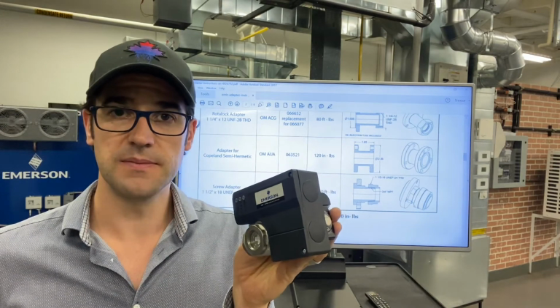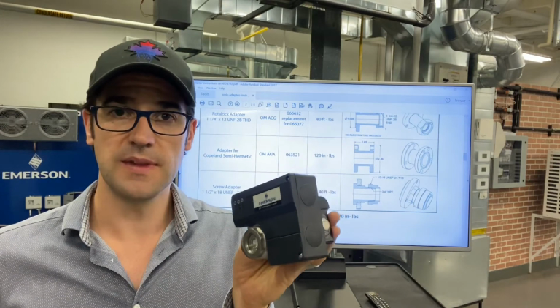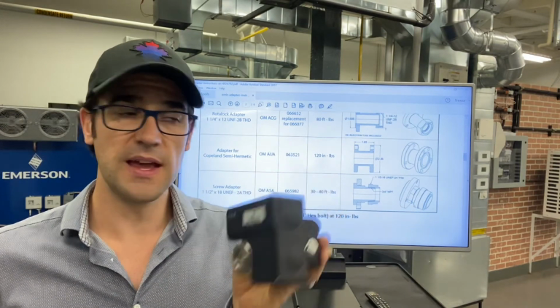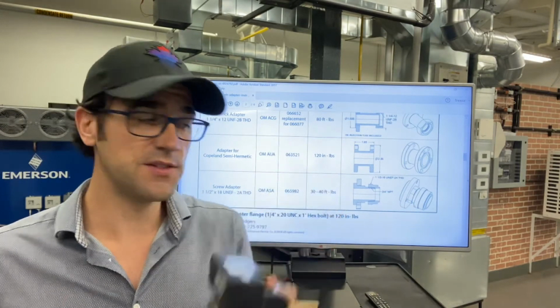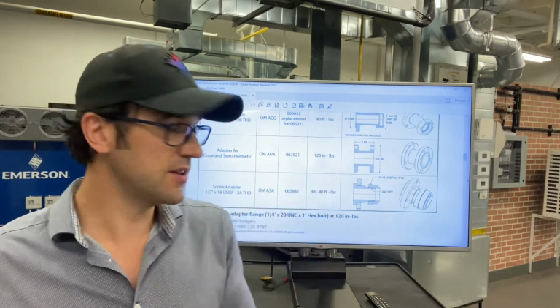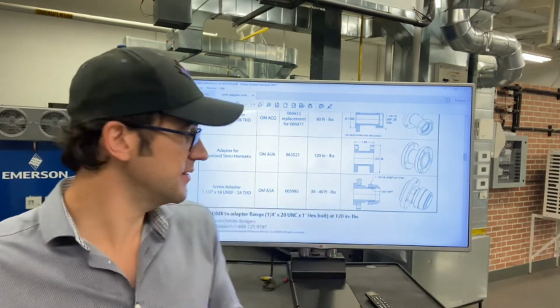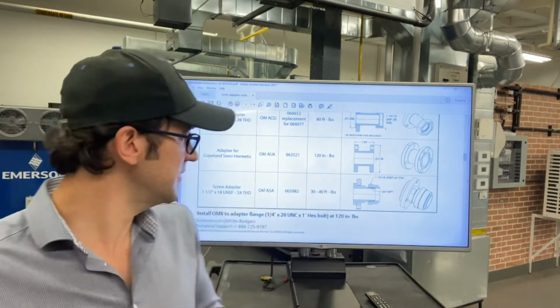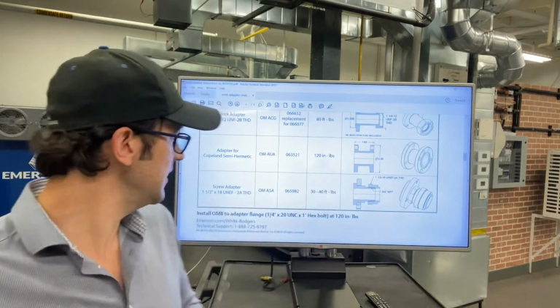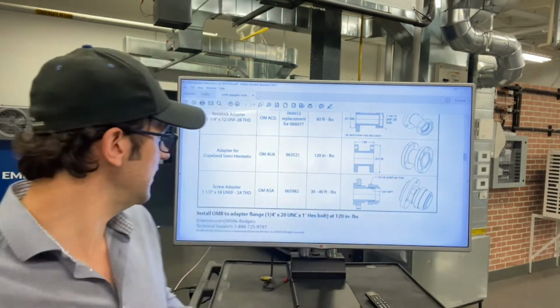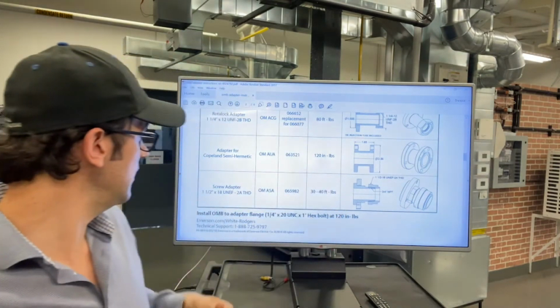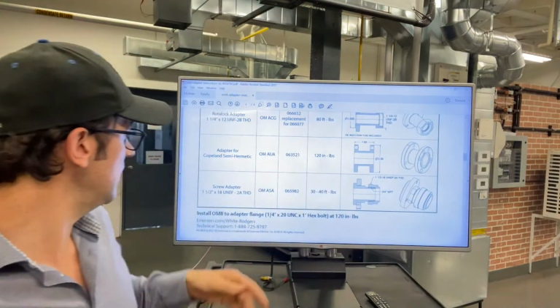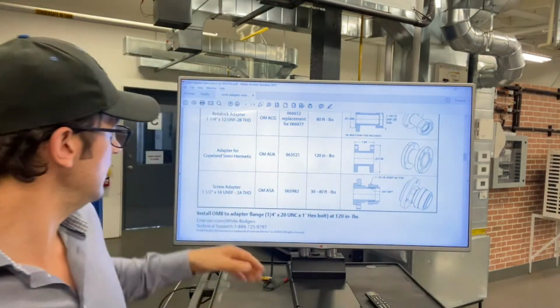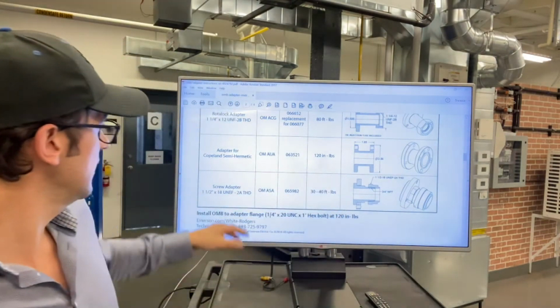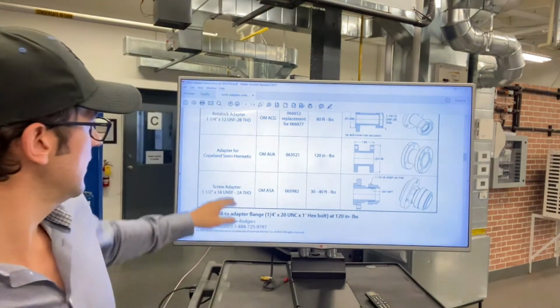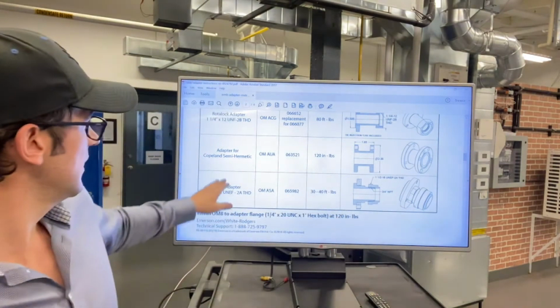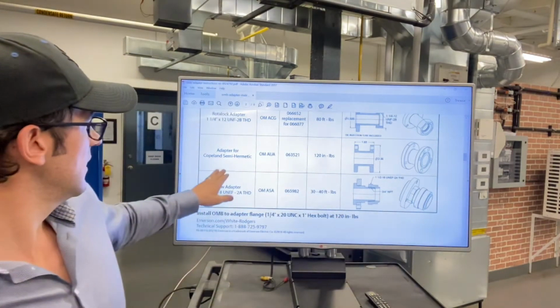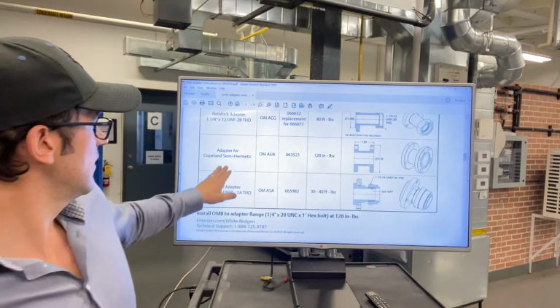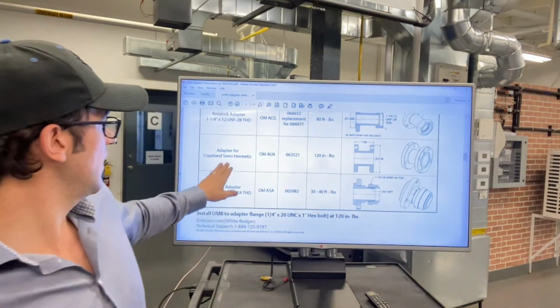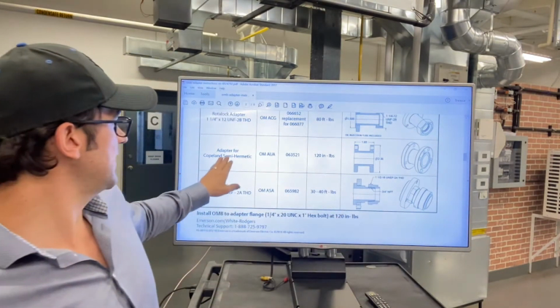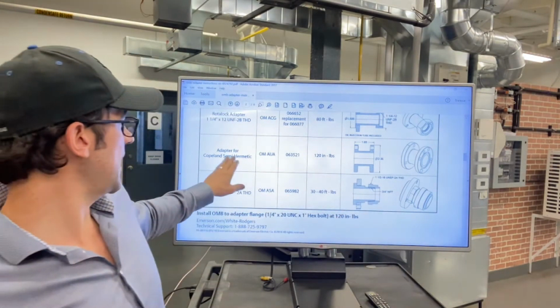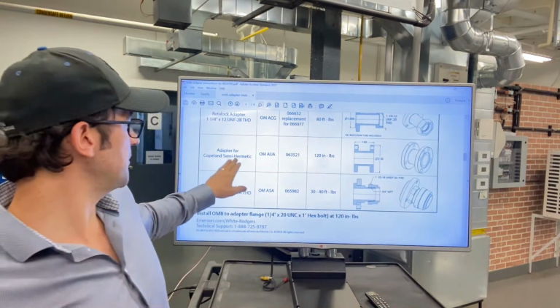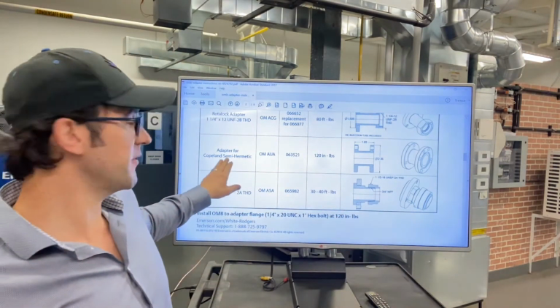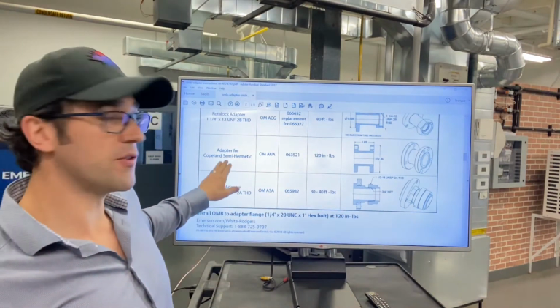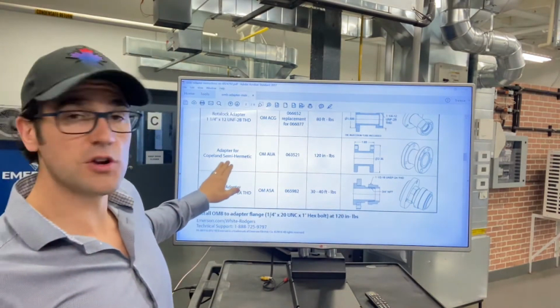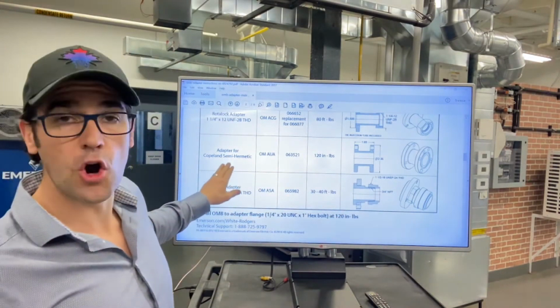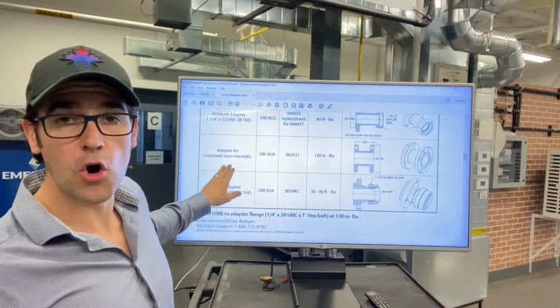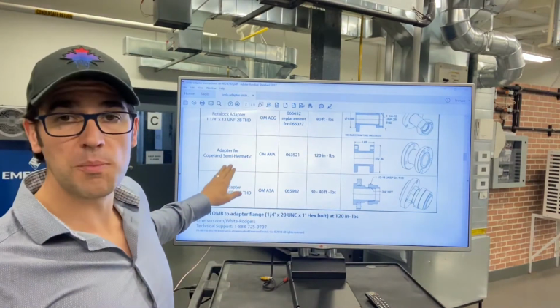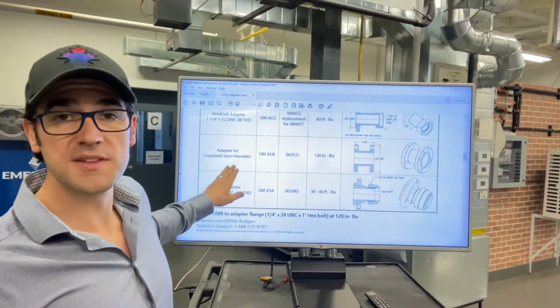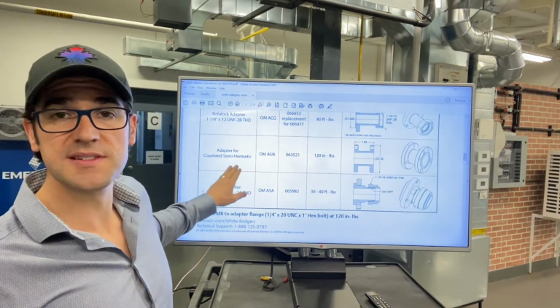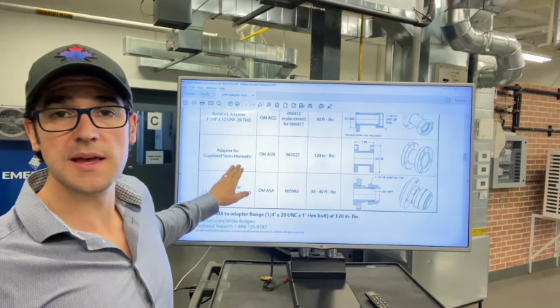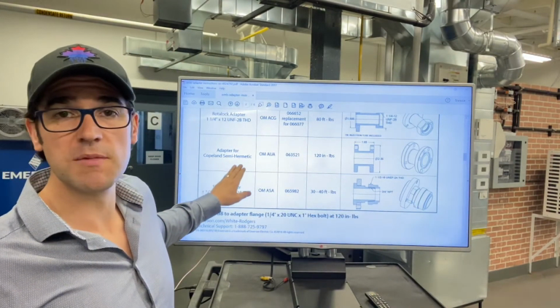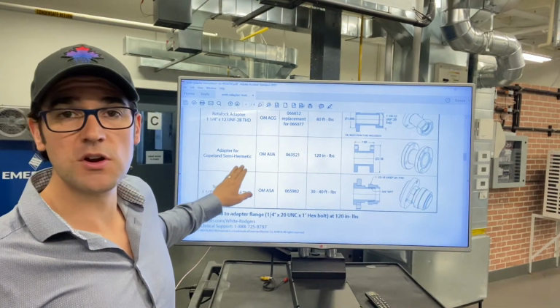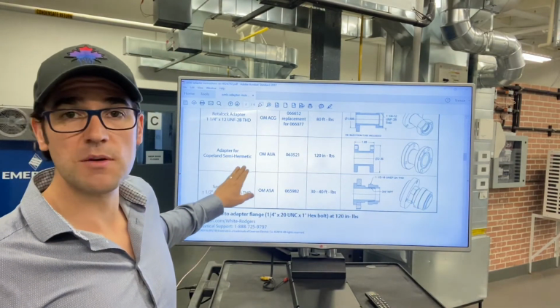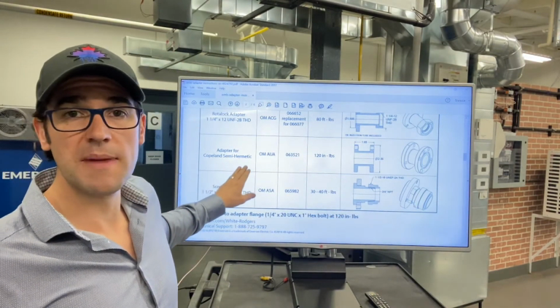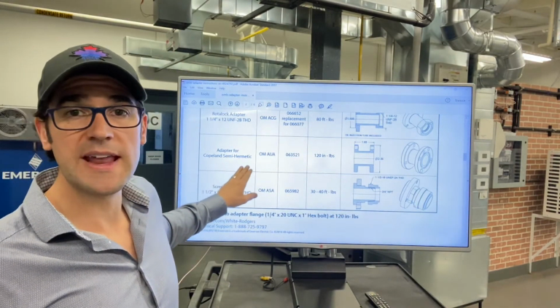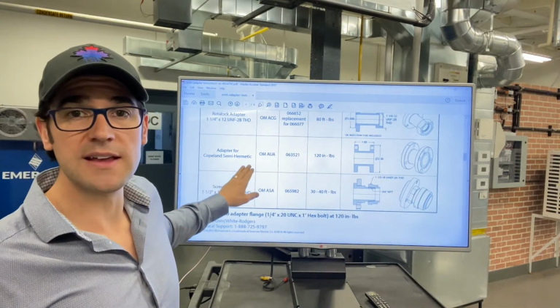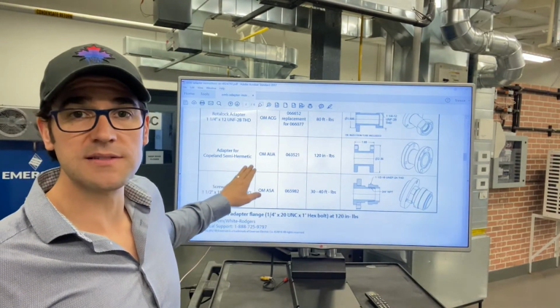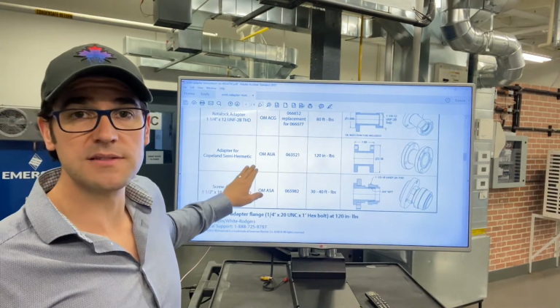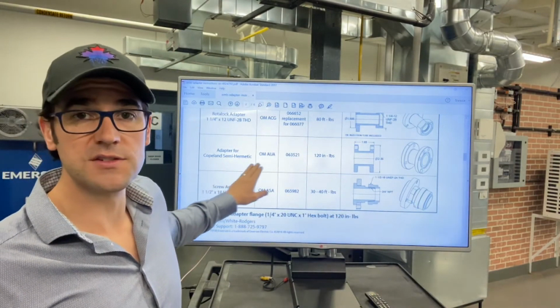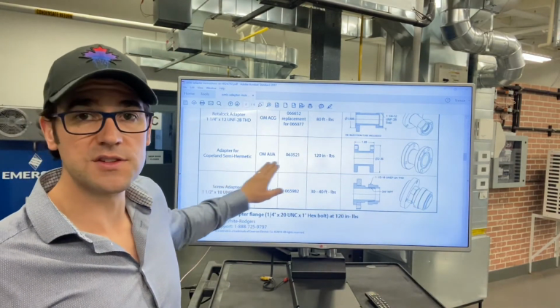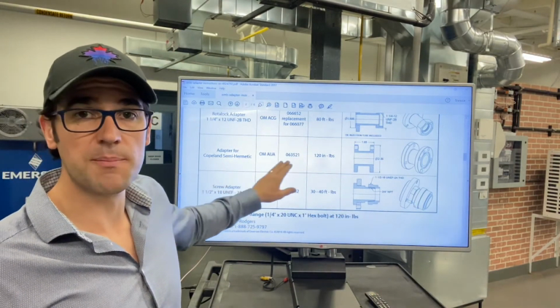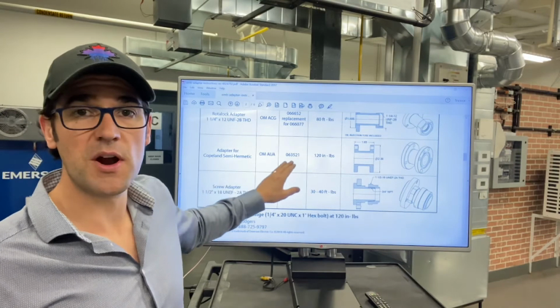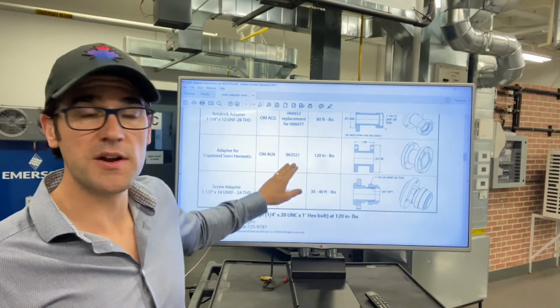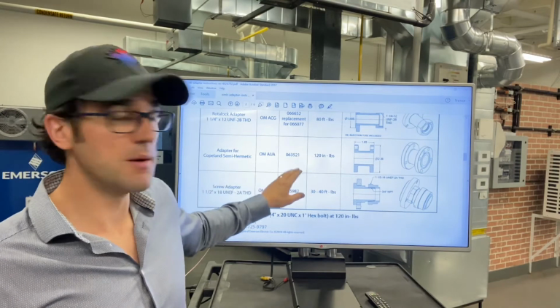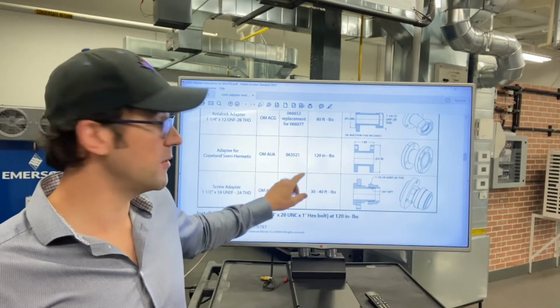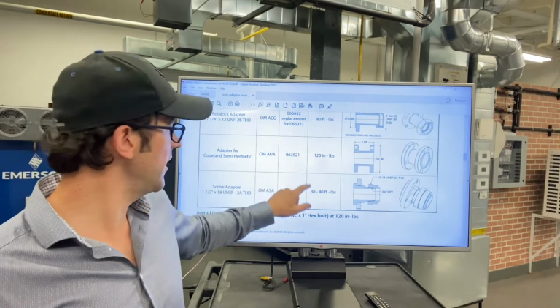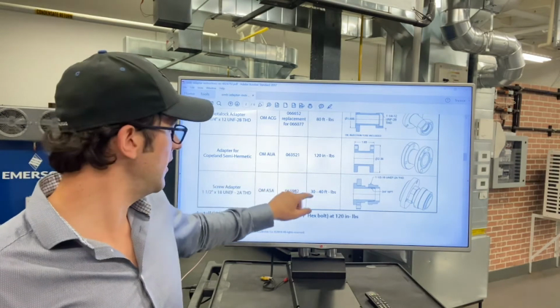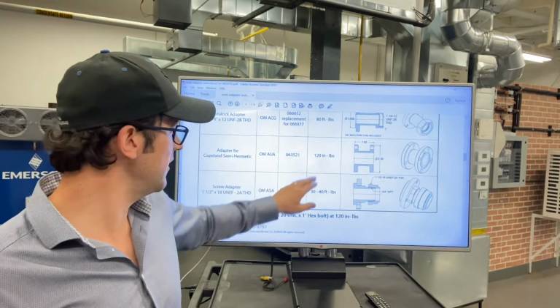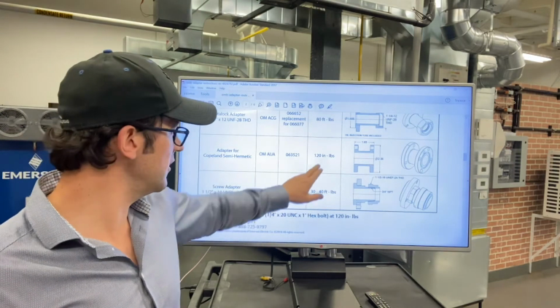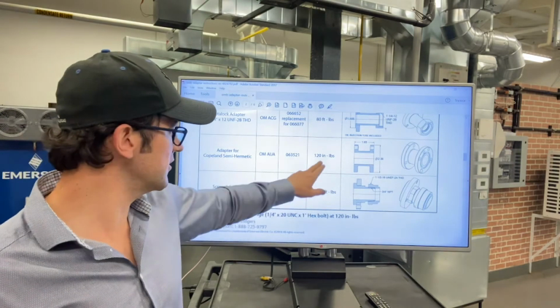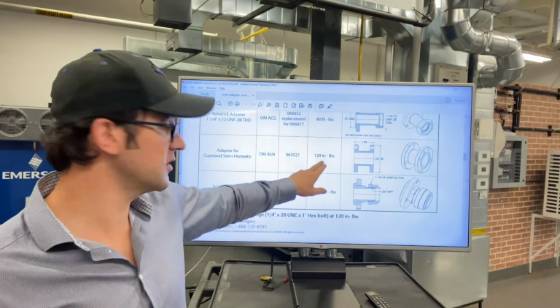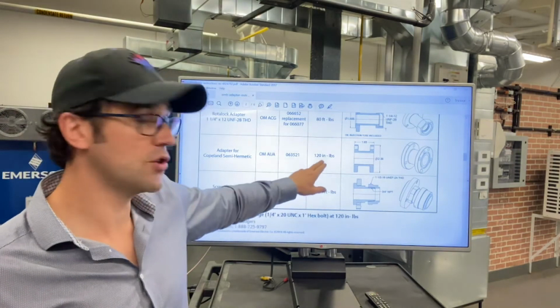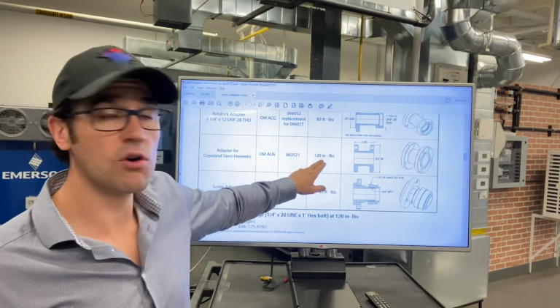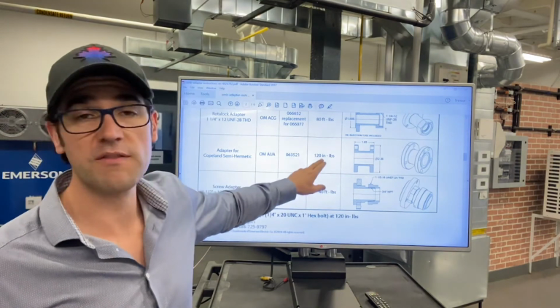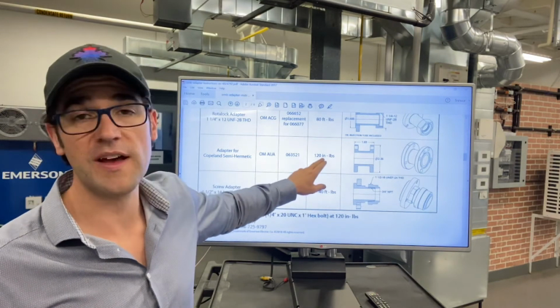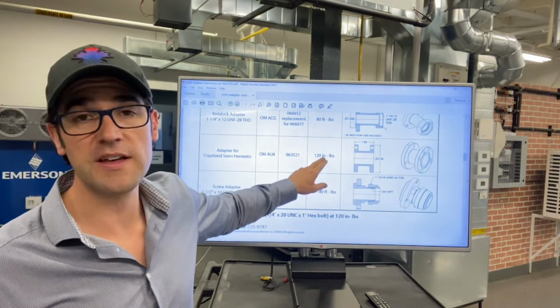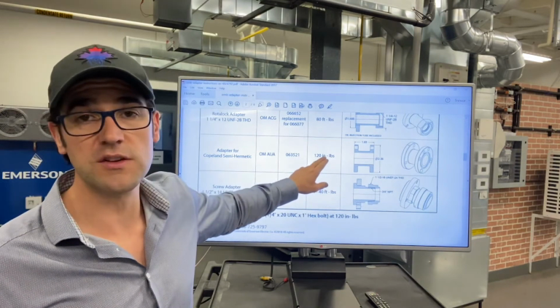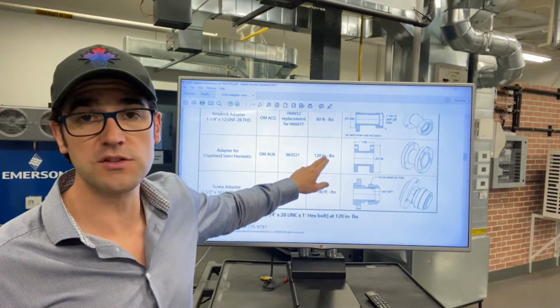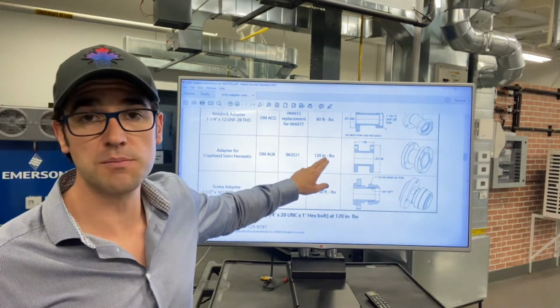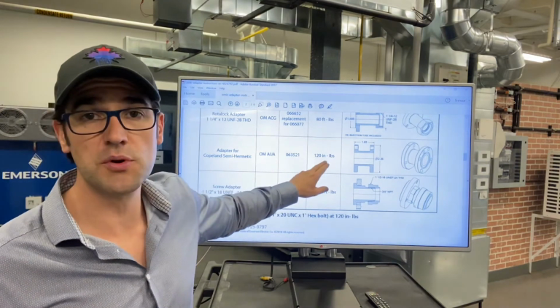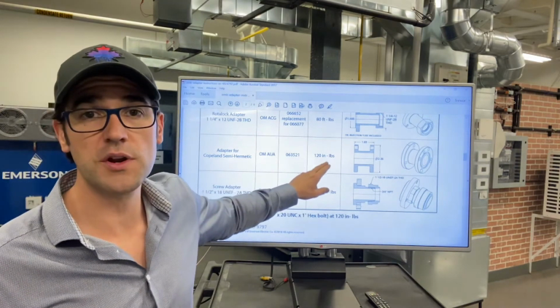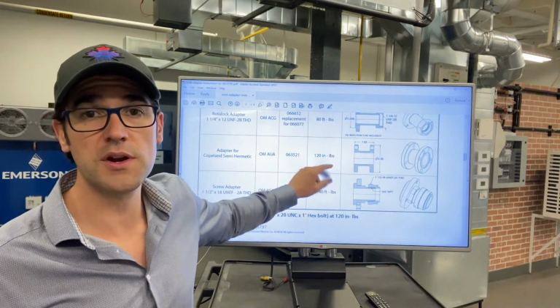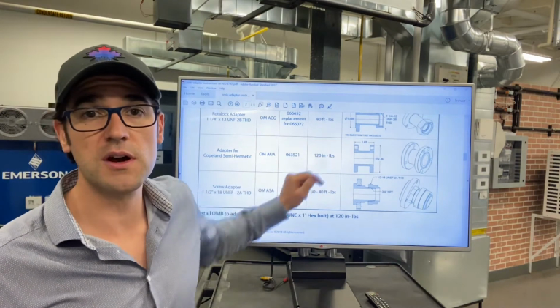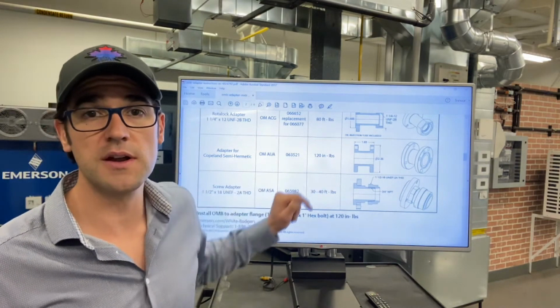As you can see here, this is the adapter for Copeland semi-hermetics. There's the part number there and there's the torque value to put it on.